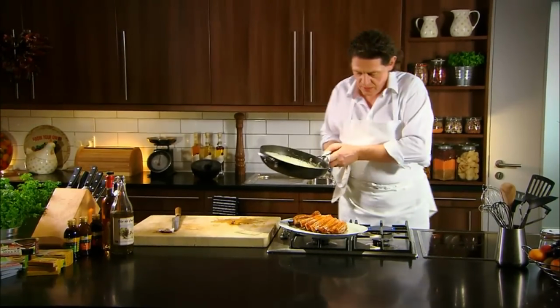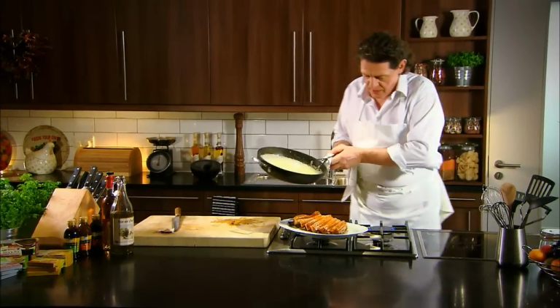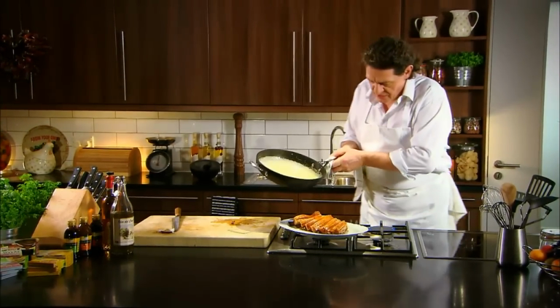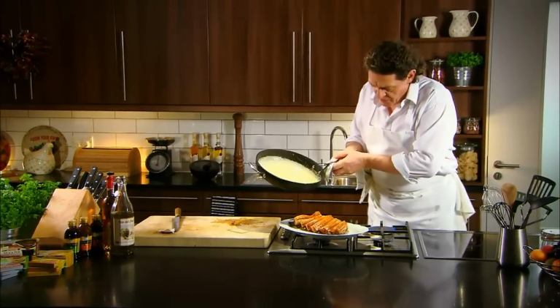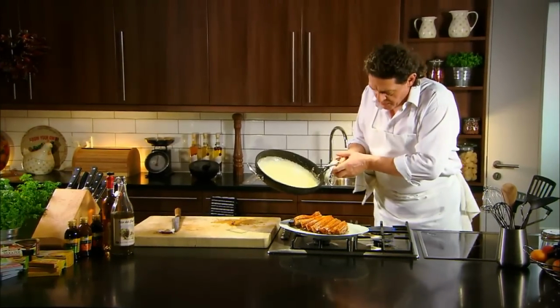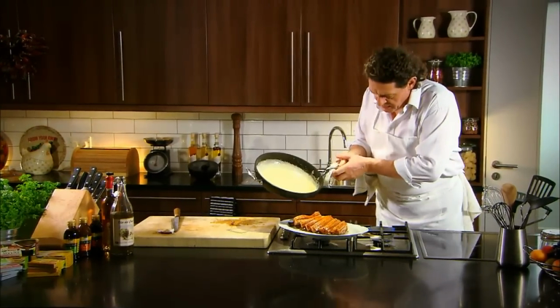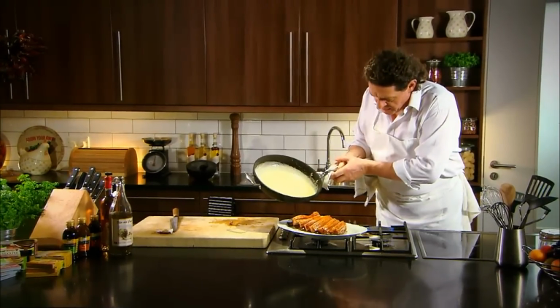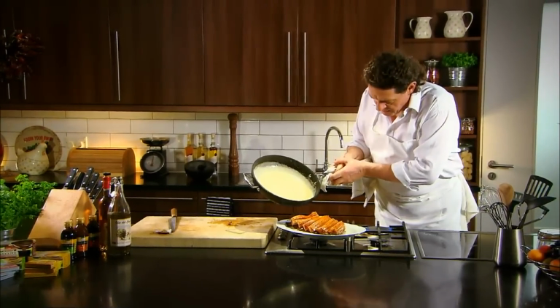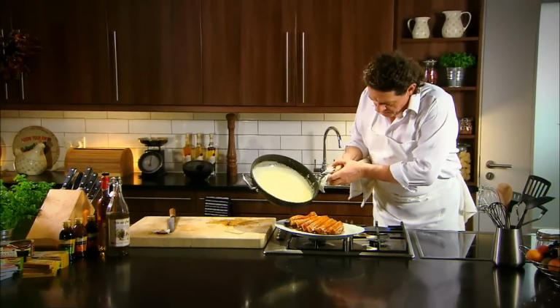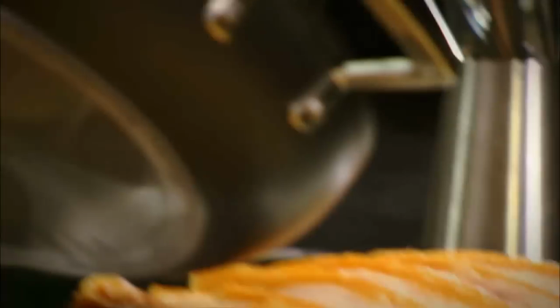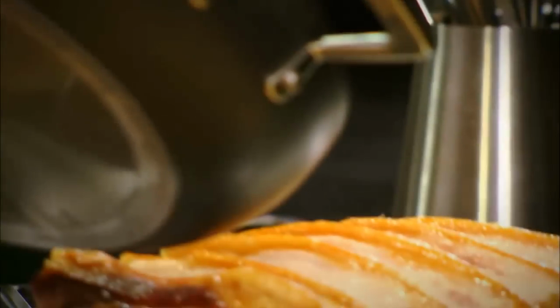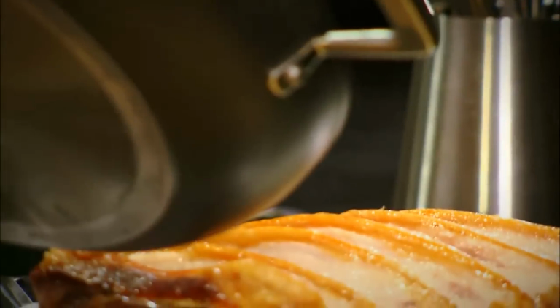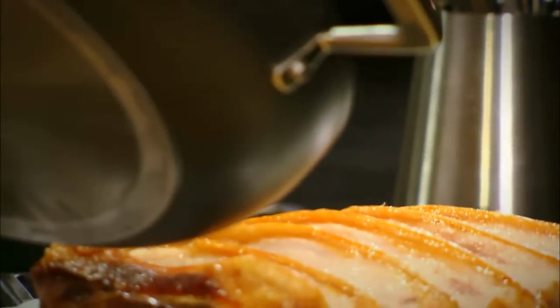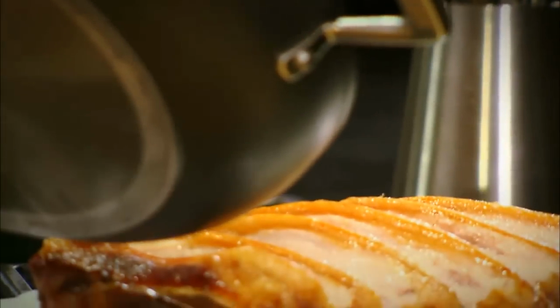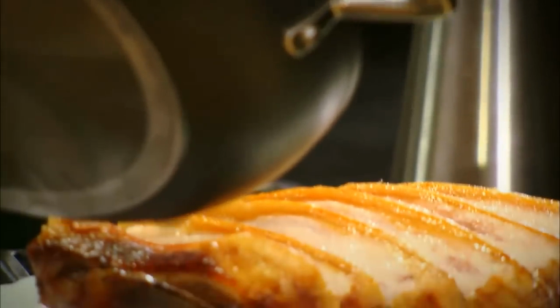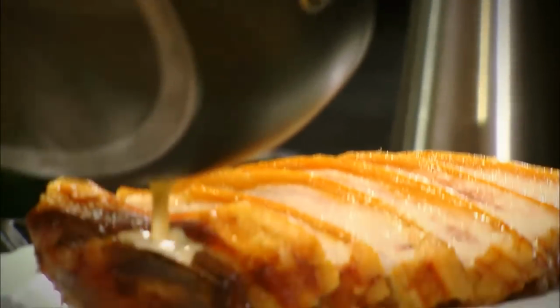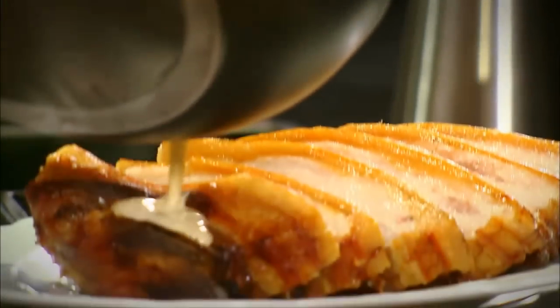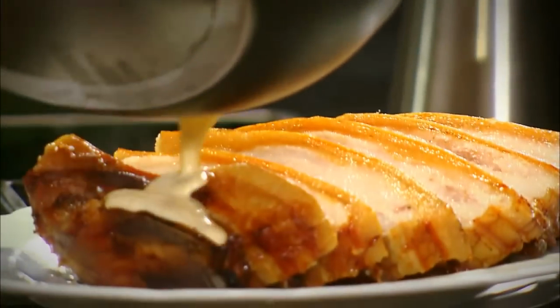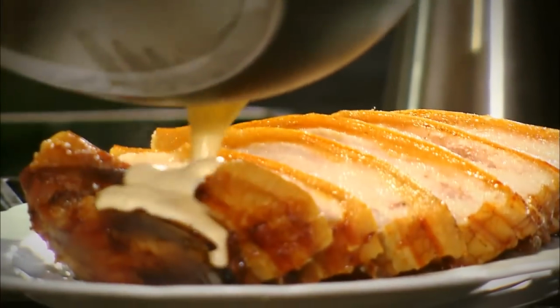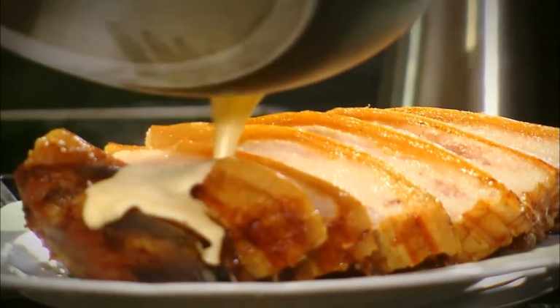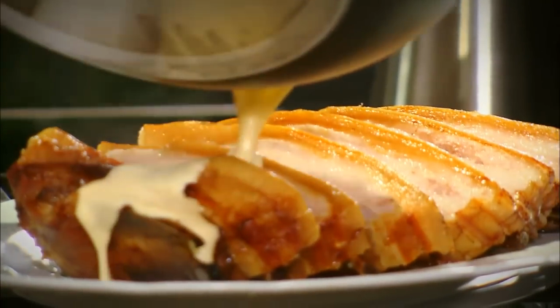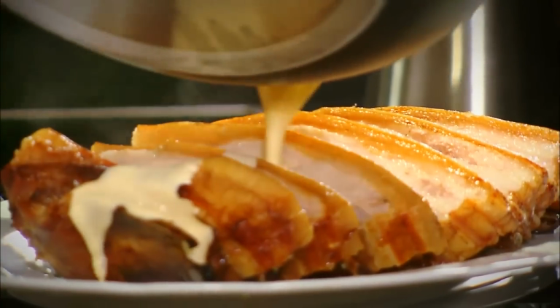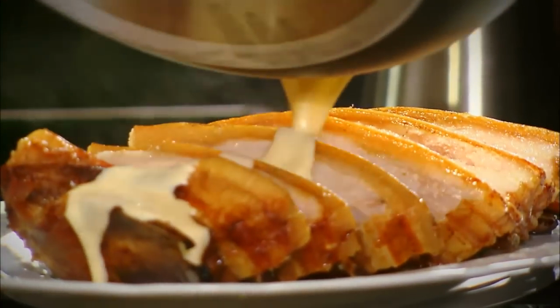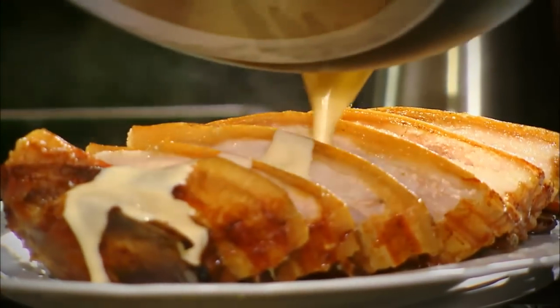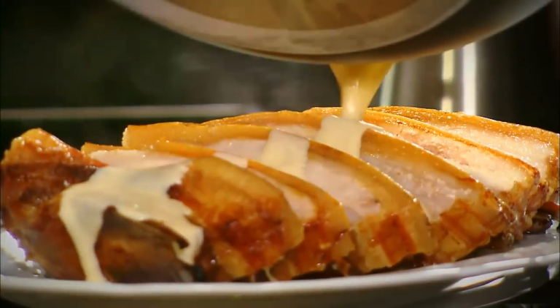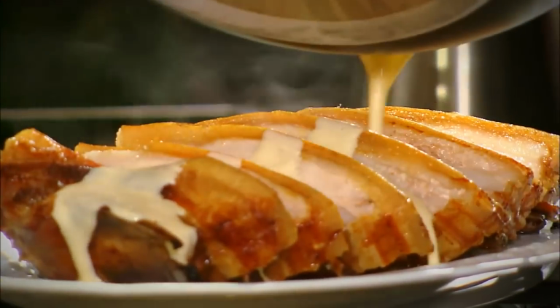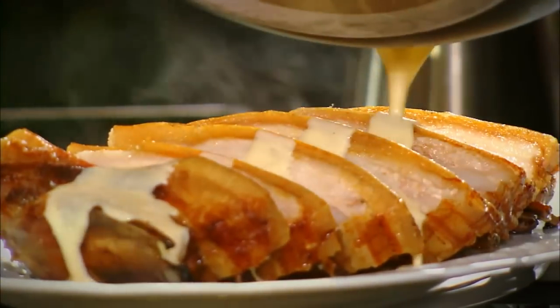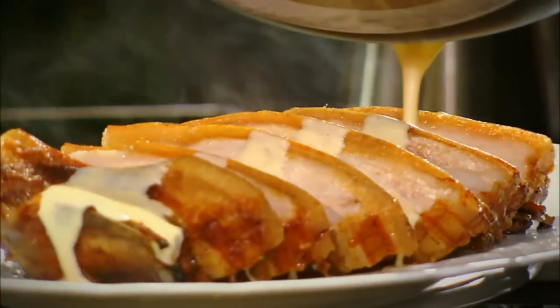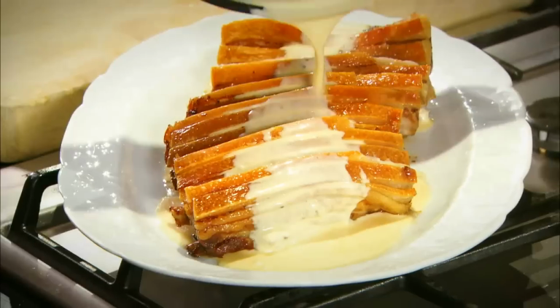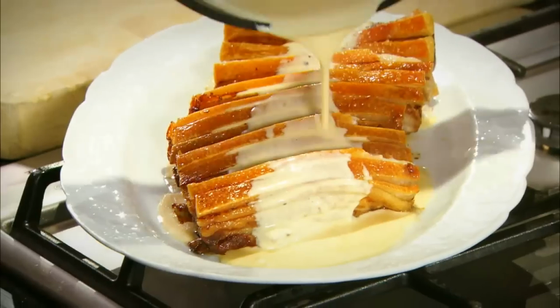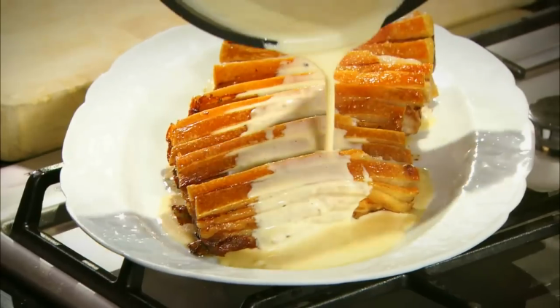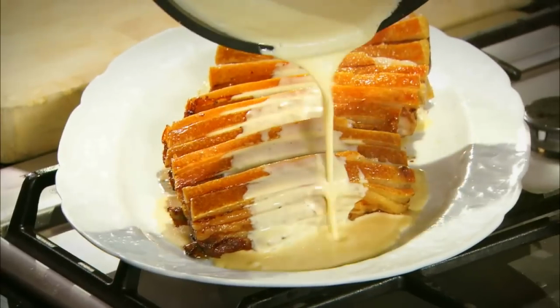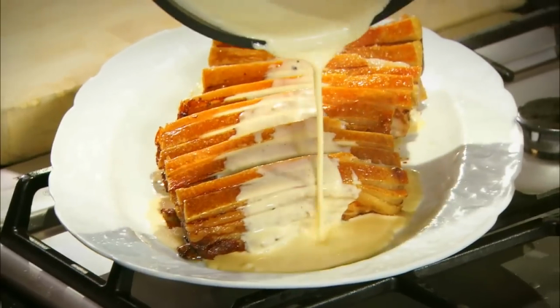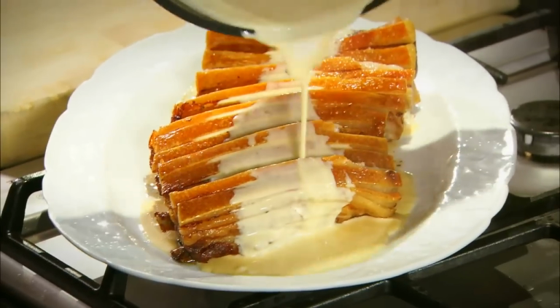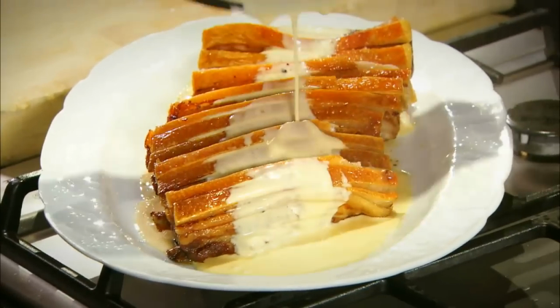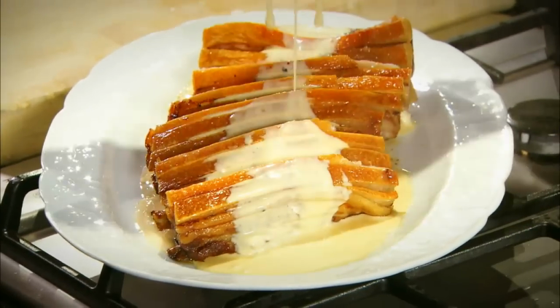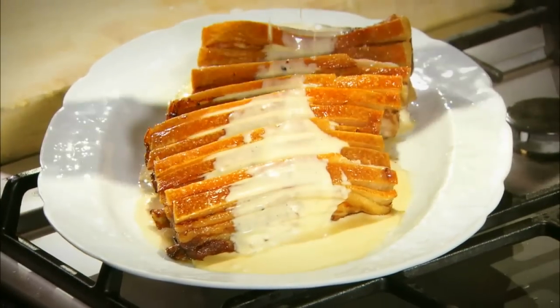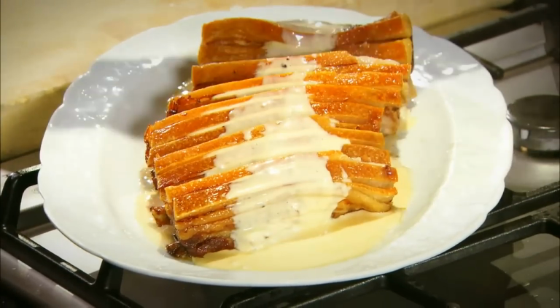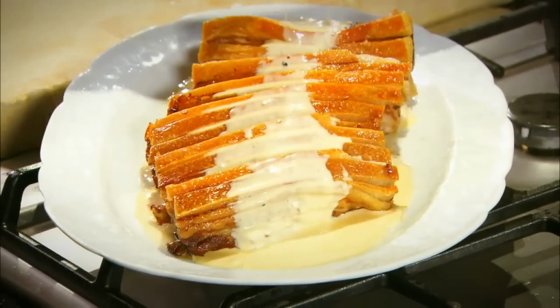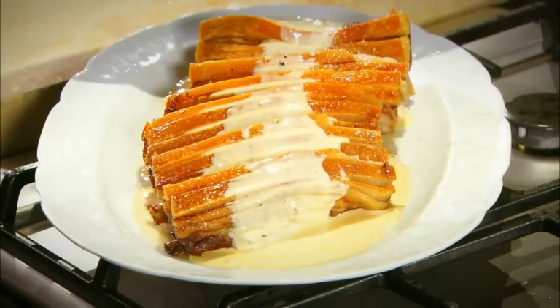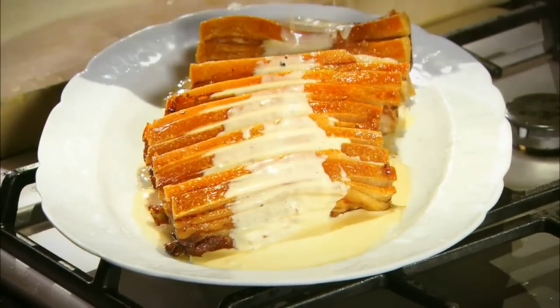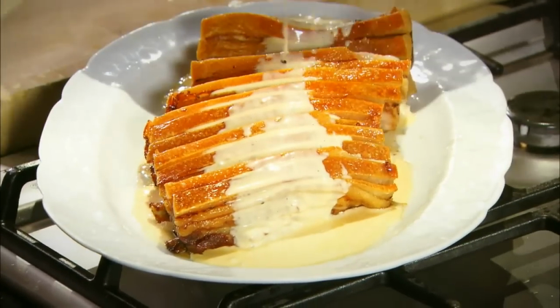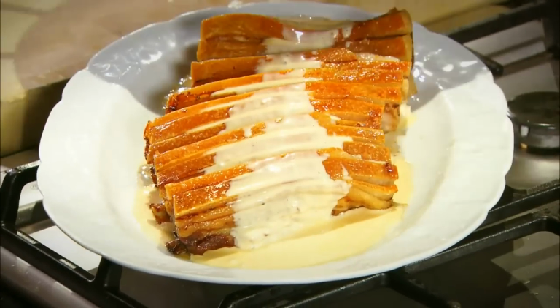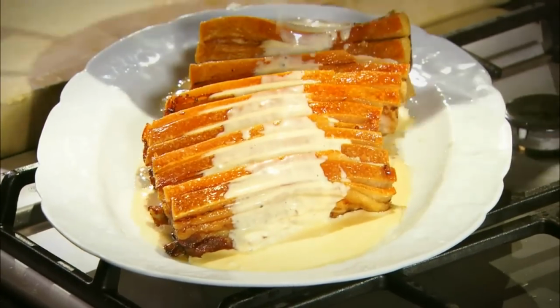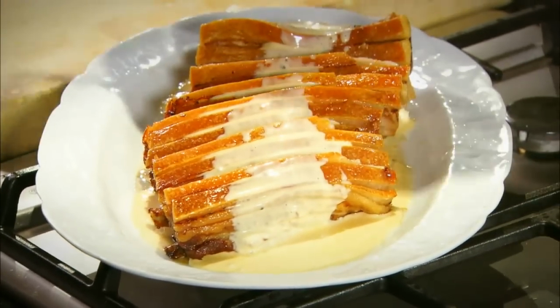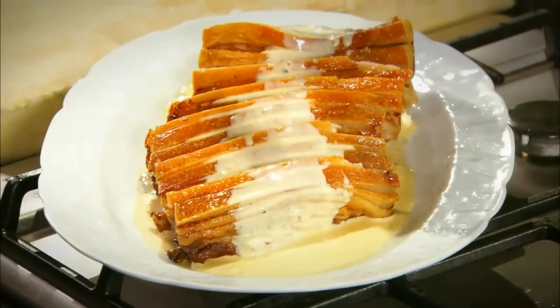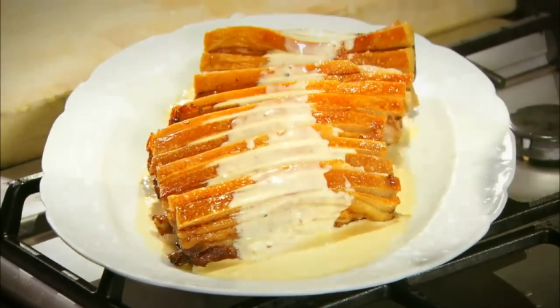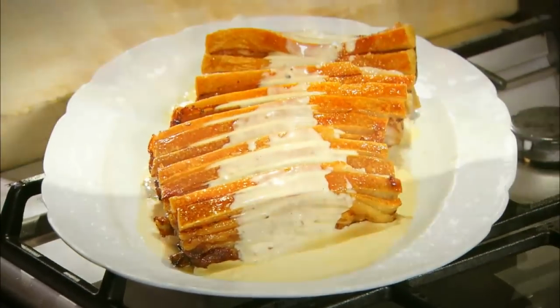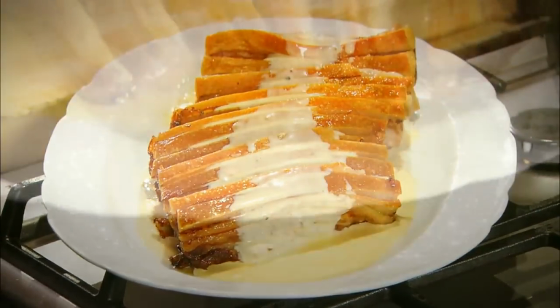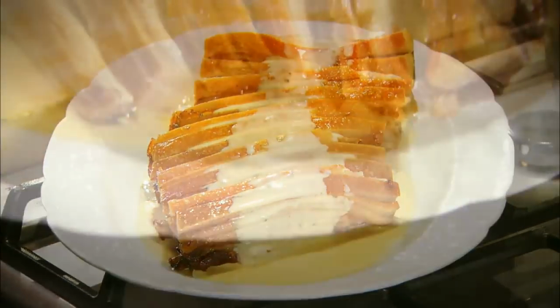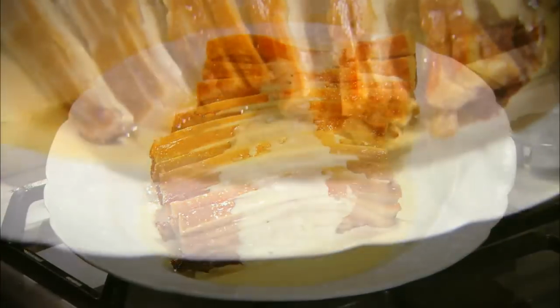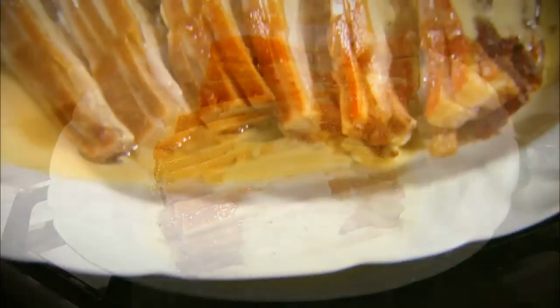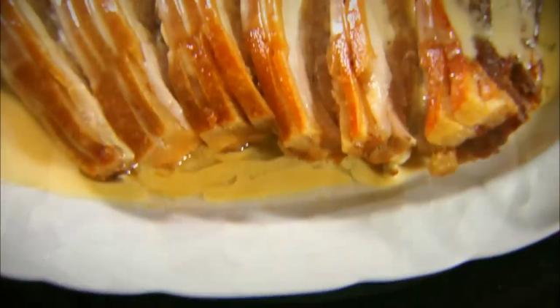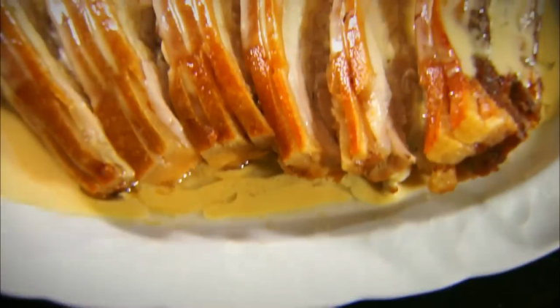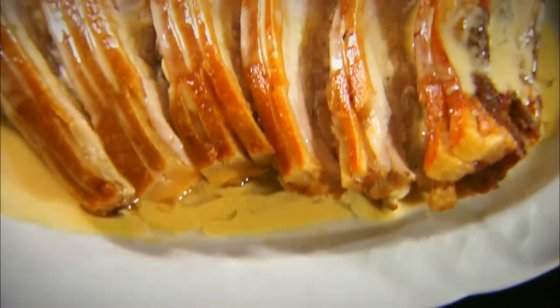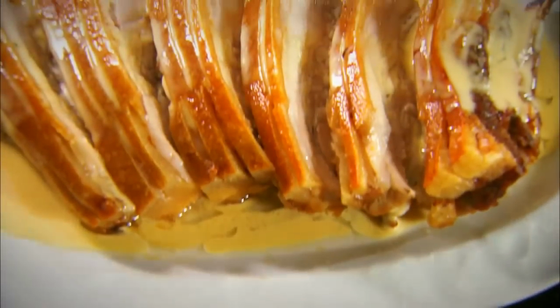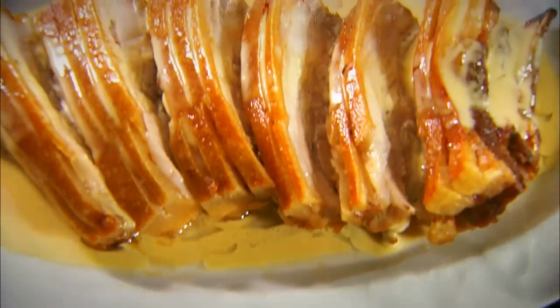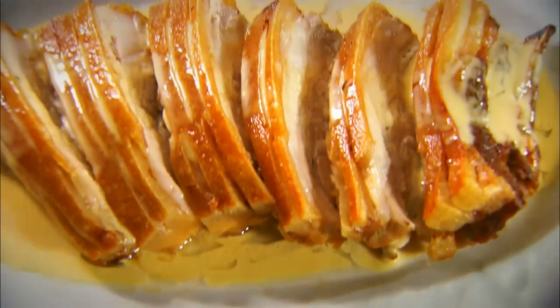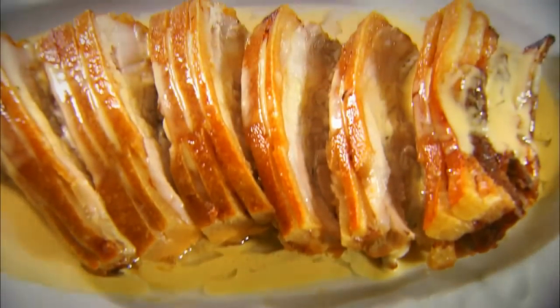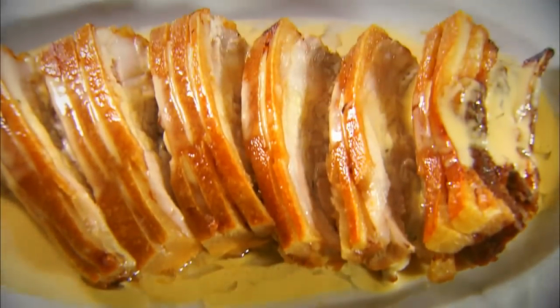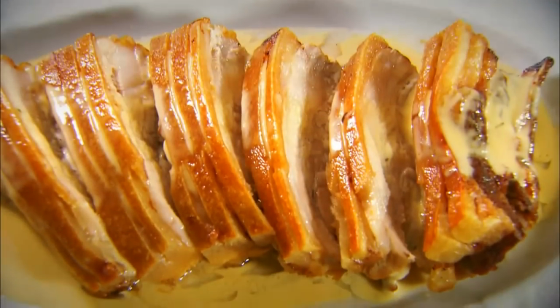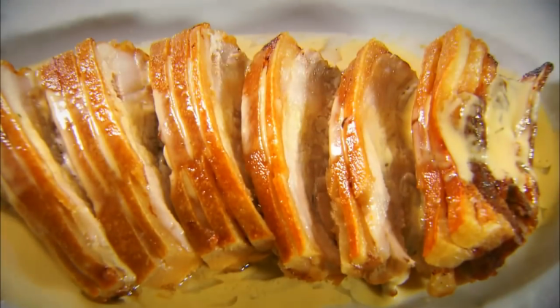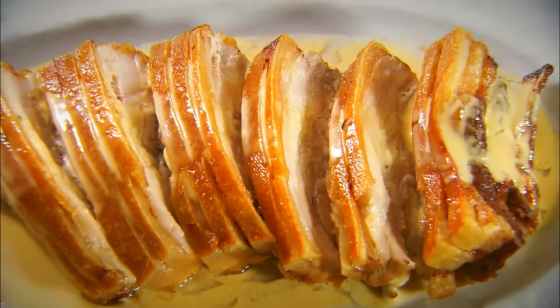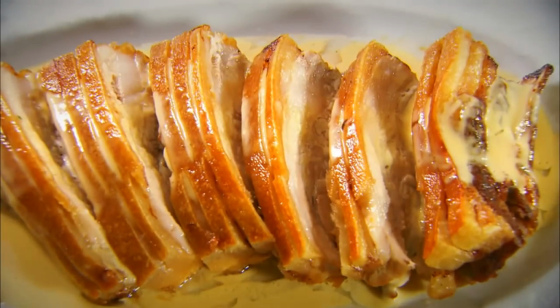There's our roast belly of pork with cider cream sauce. It also works very well with roast pheasant and roast chicken as well.